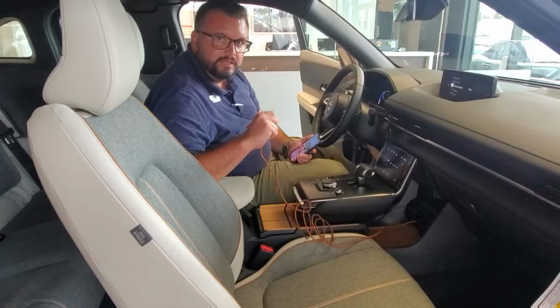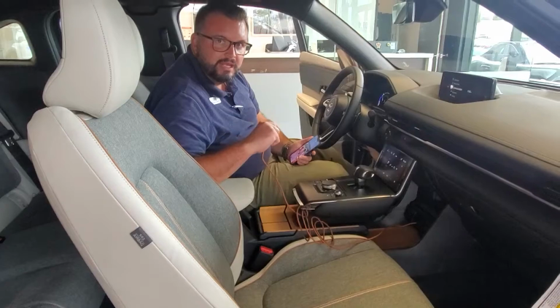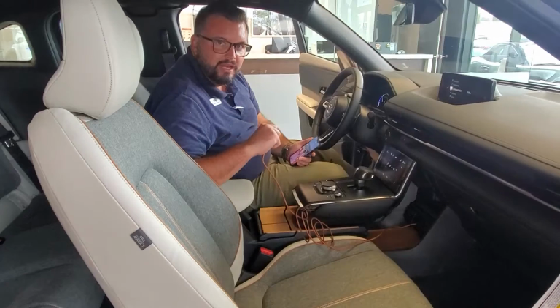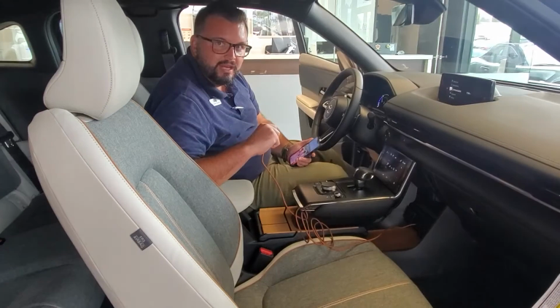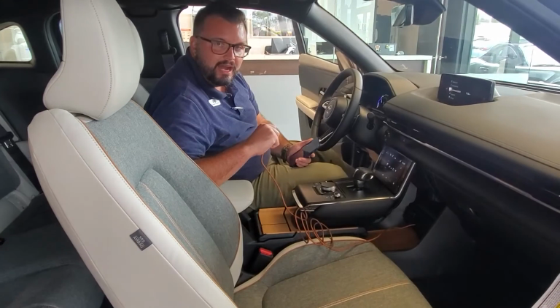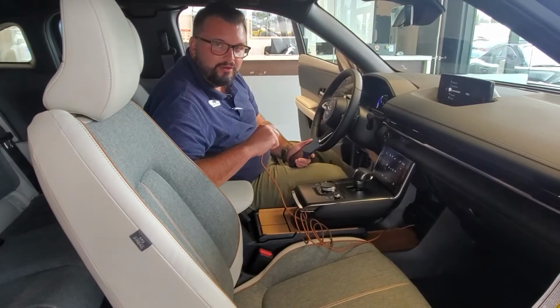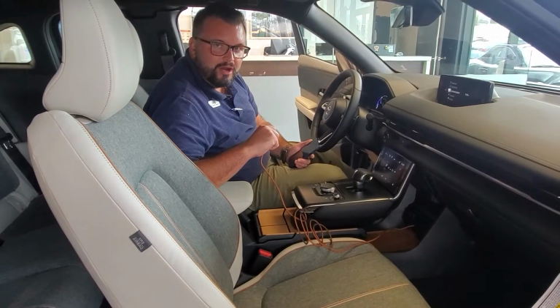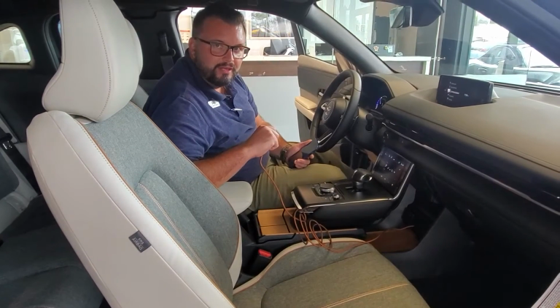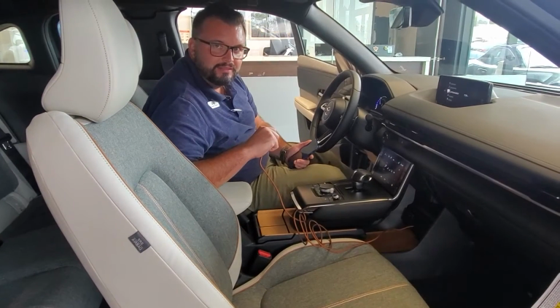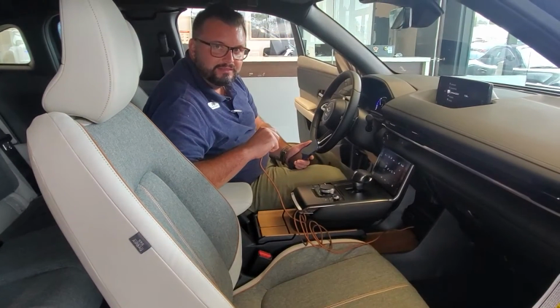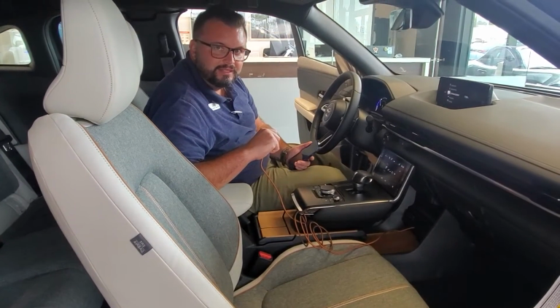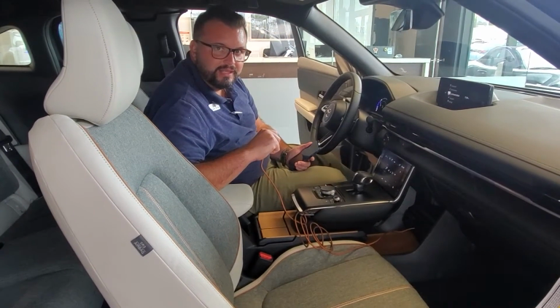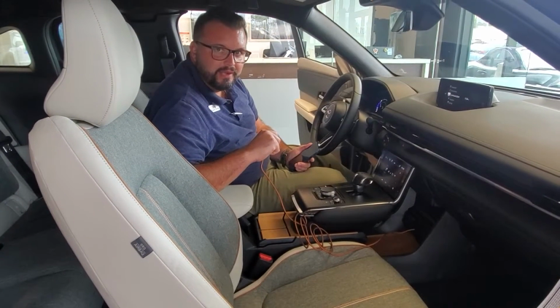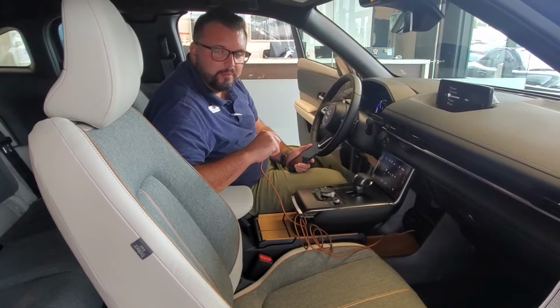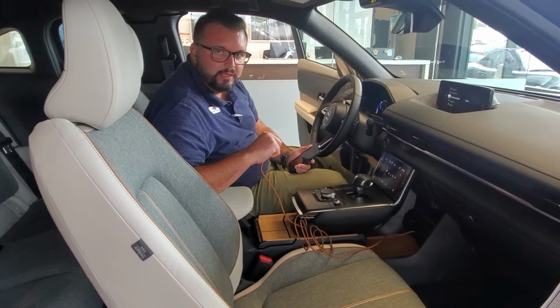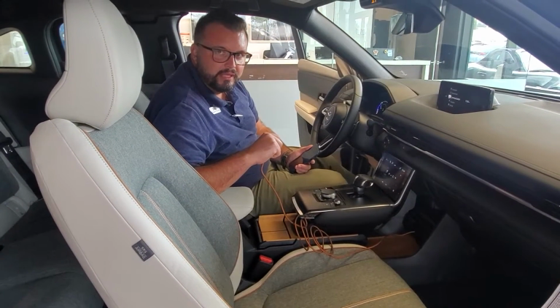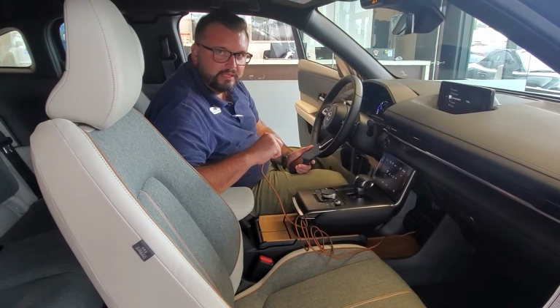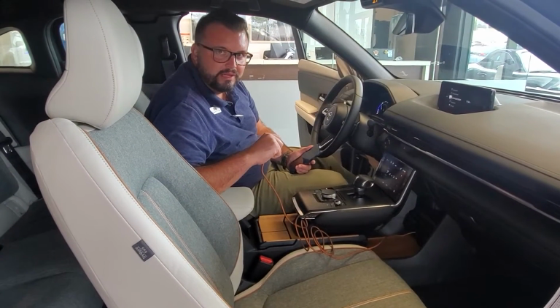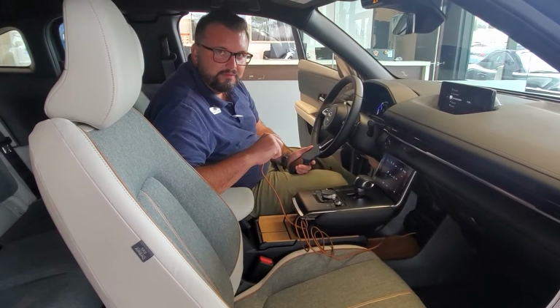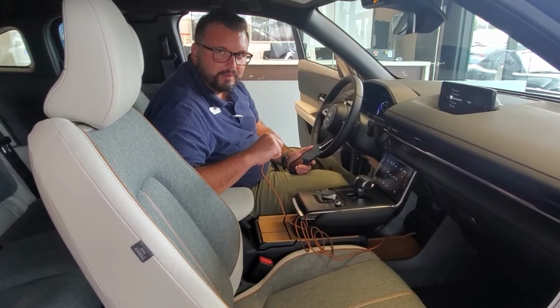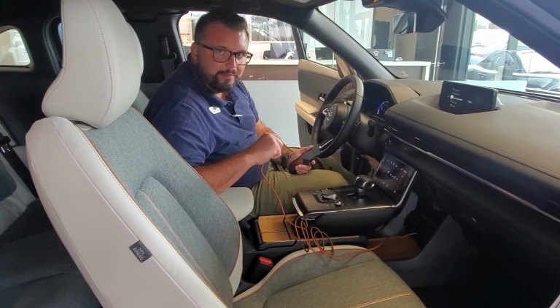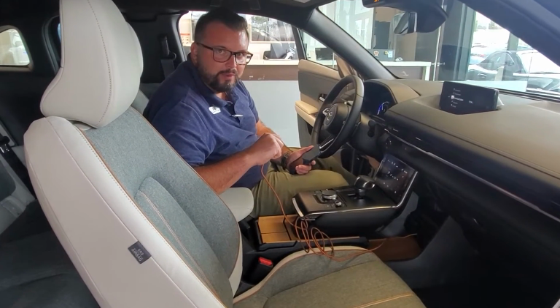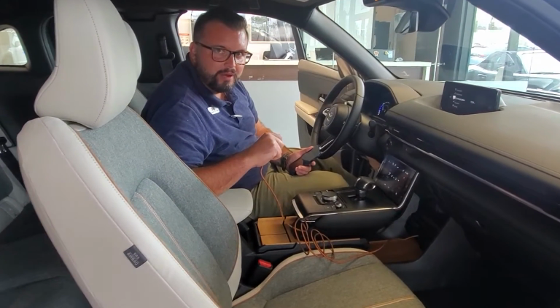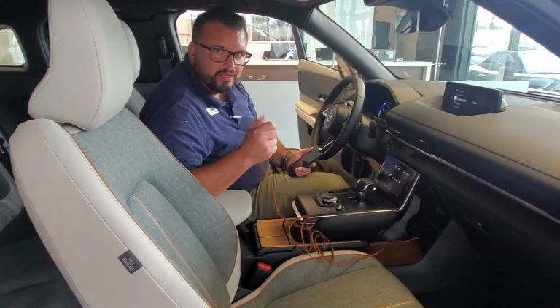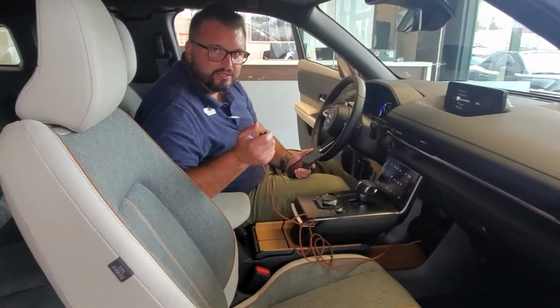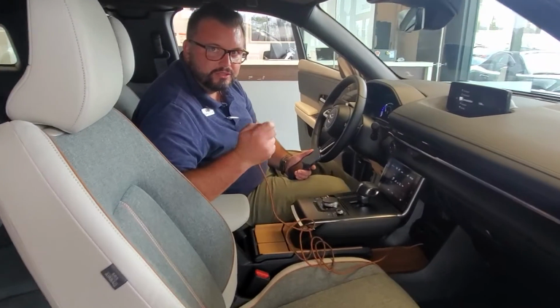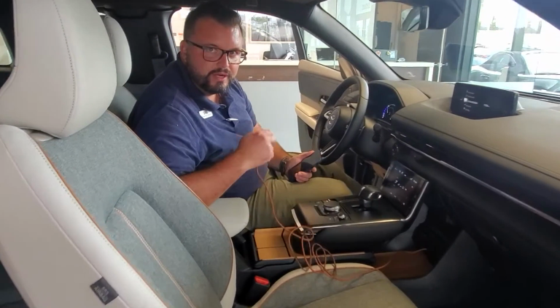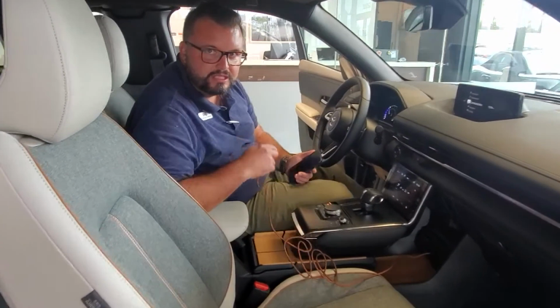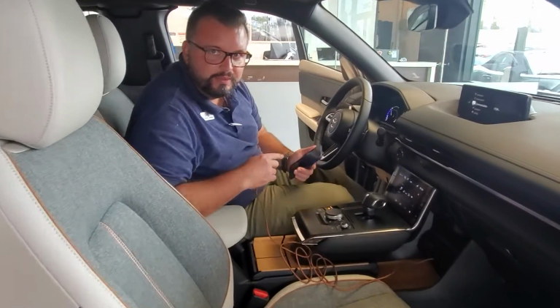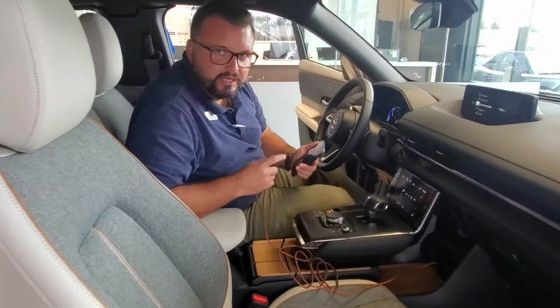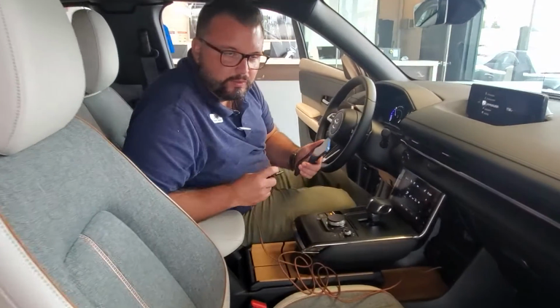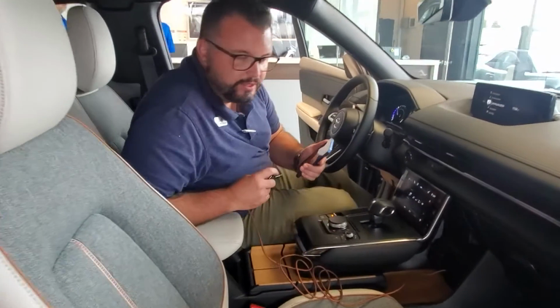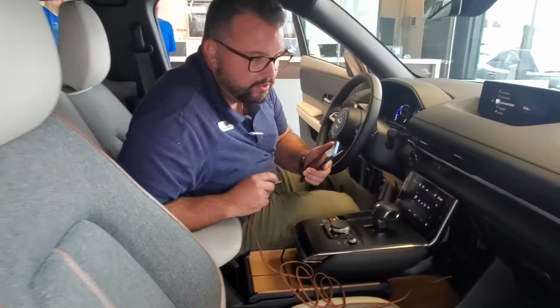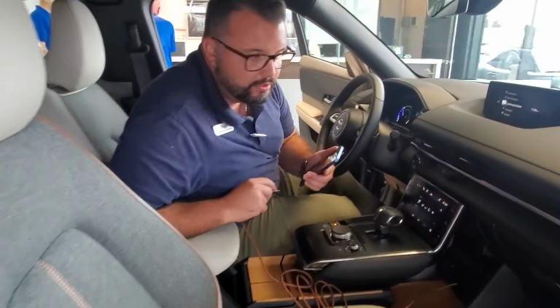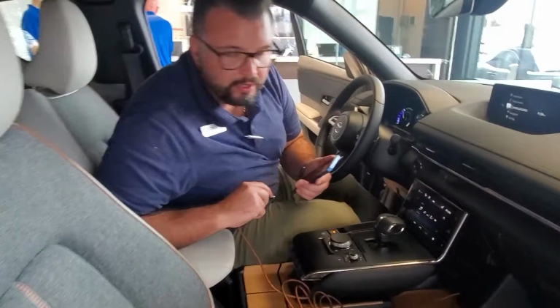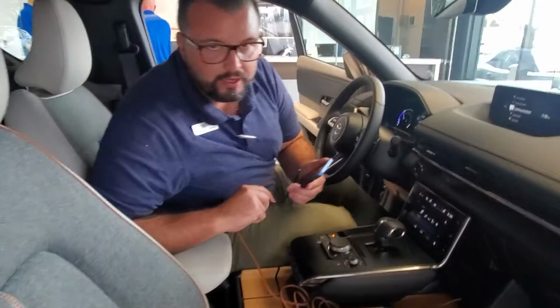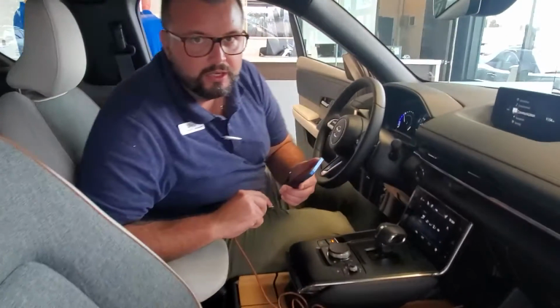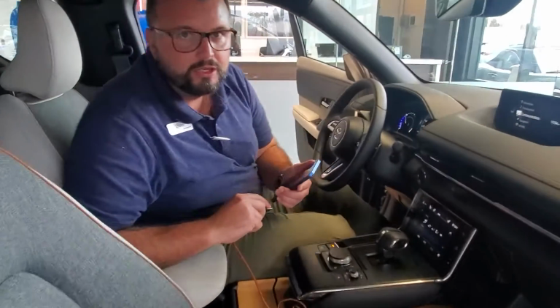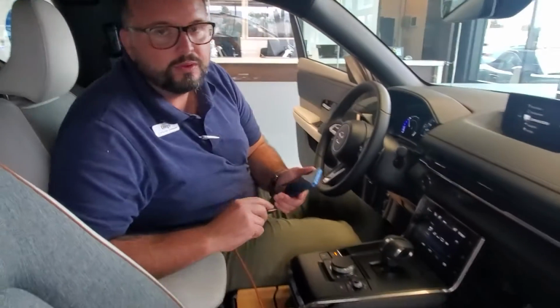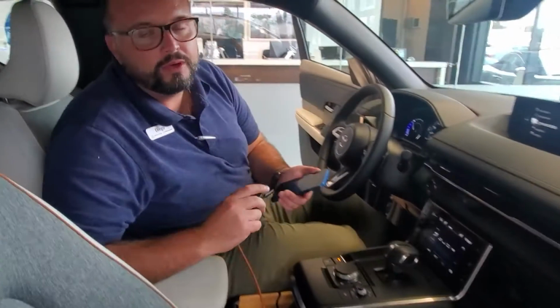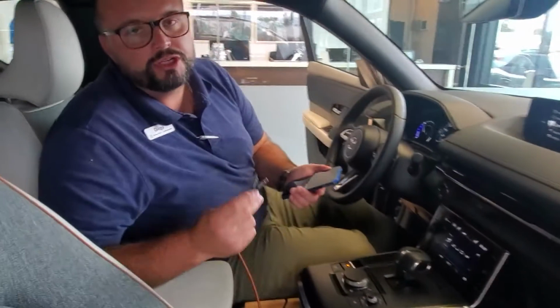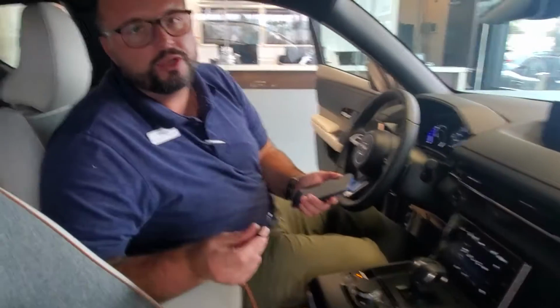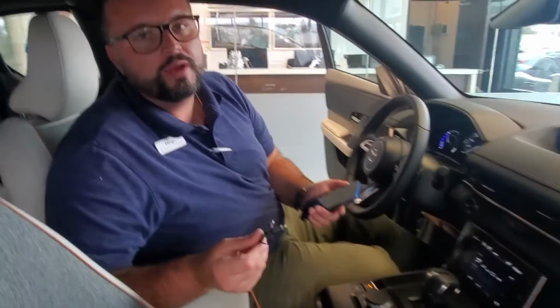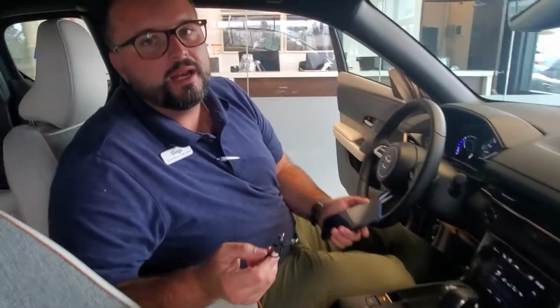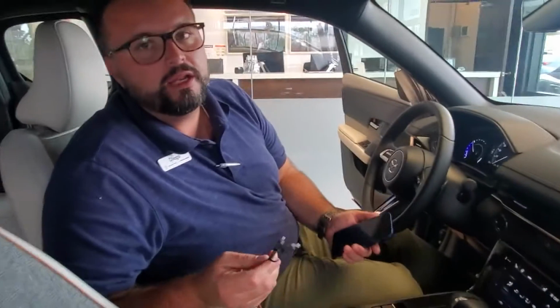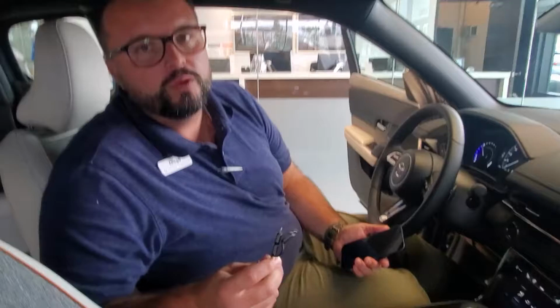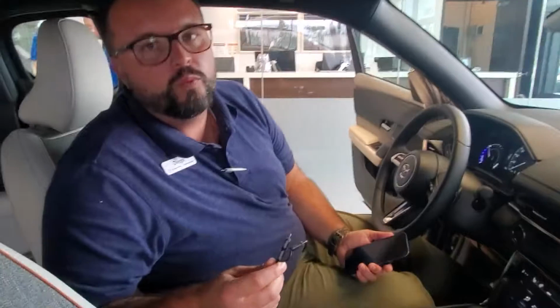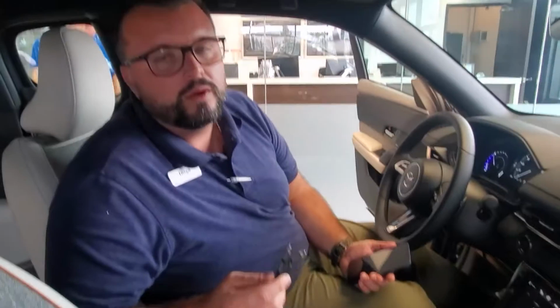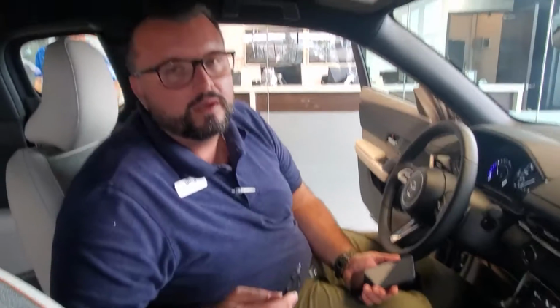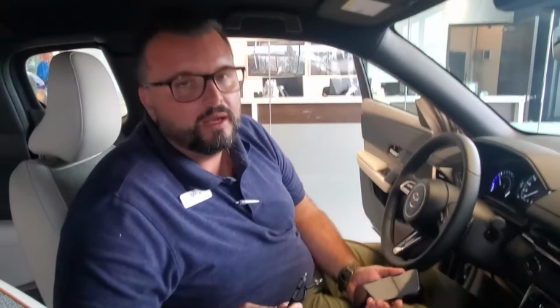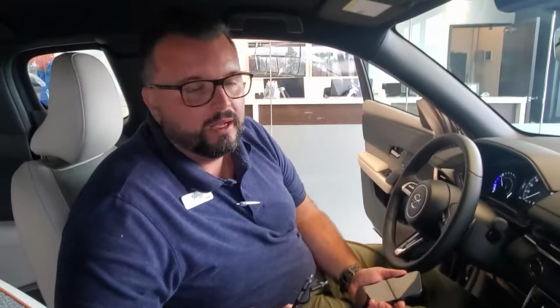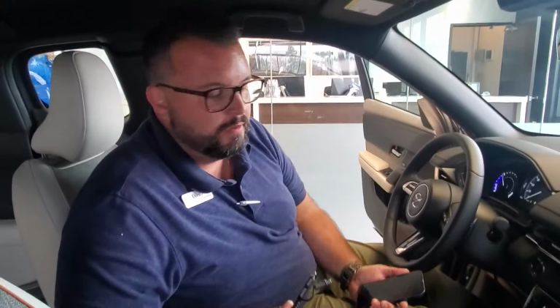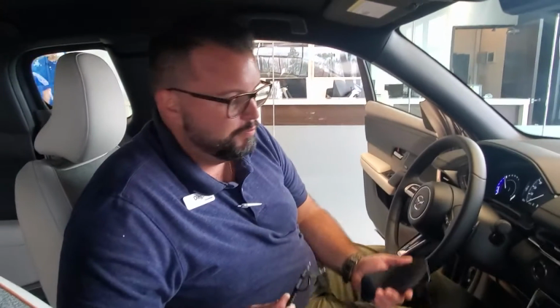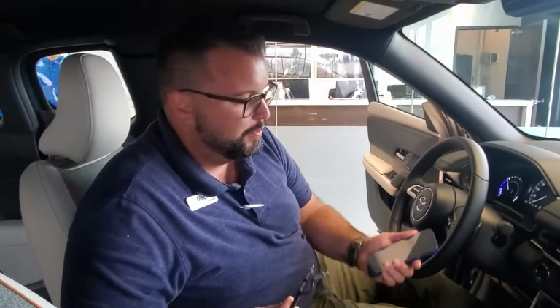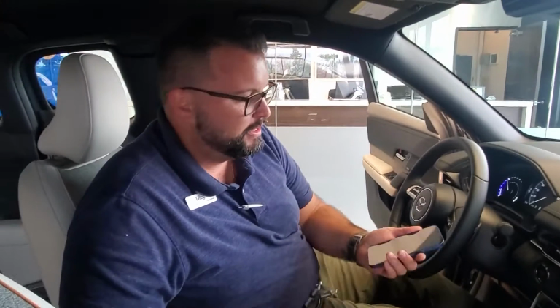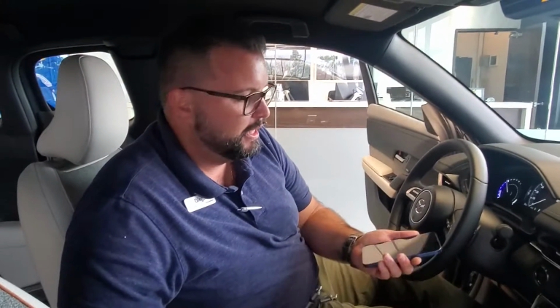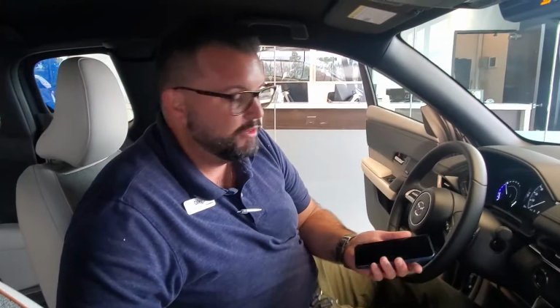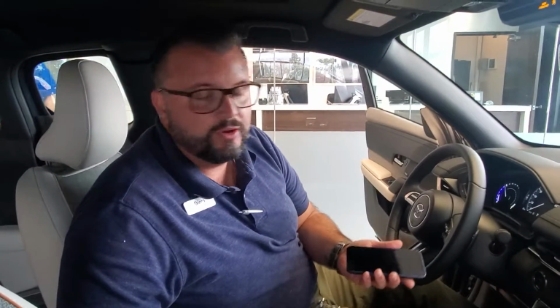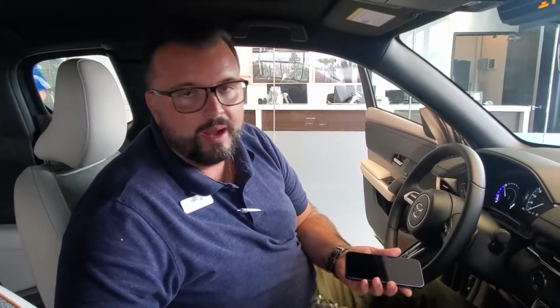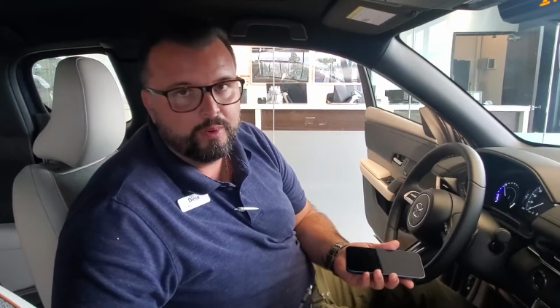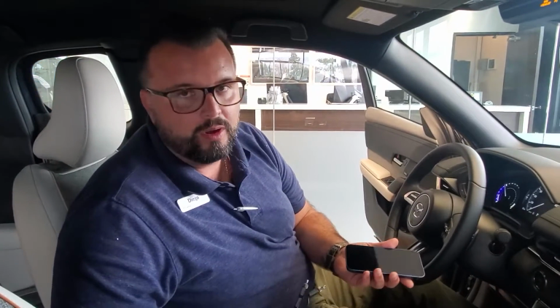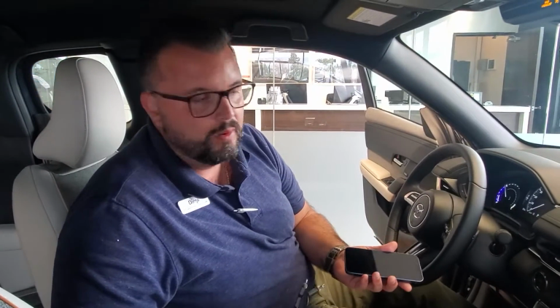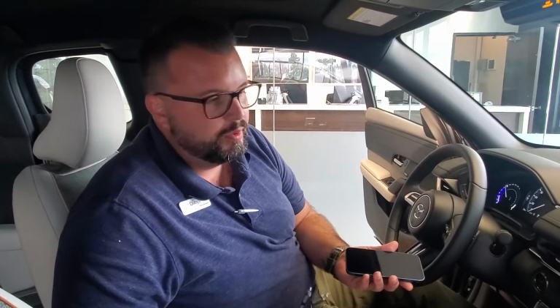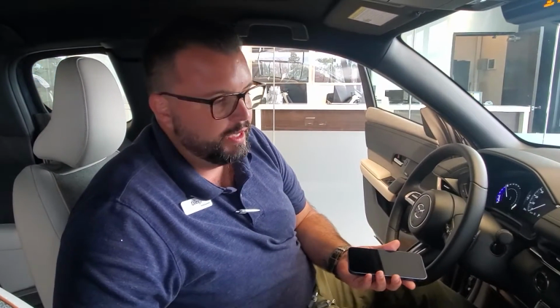Hi Ron, Diego Blakely here from Capital Mazda. It was great speaking with you earlier. I want to show you how to work and put together your Apple CarPlay.